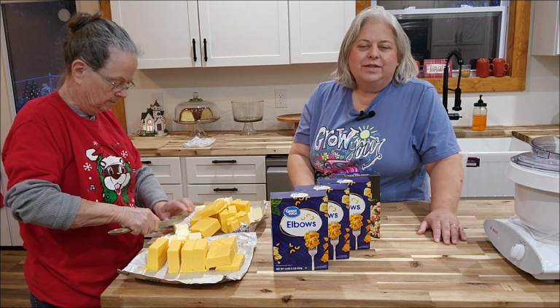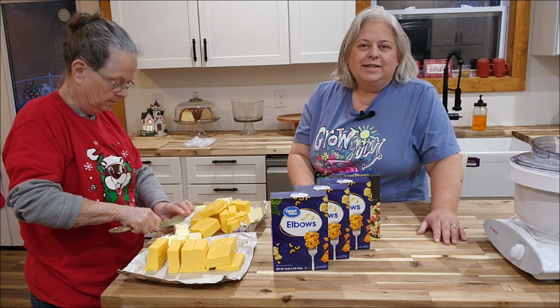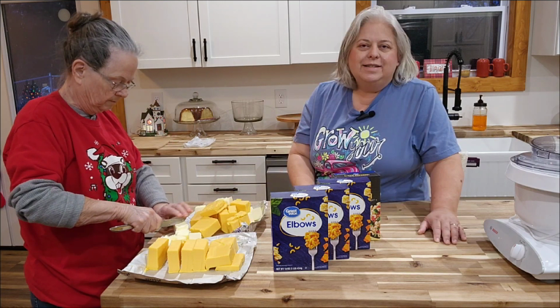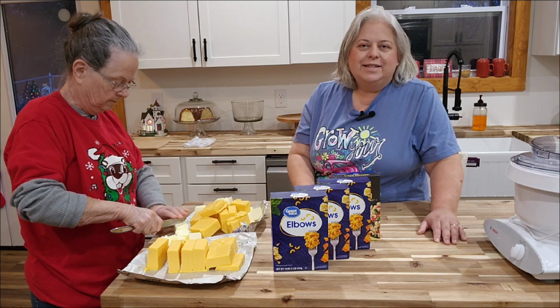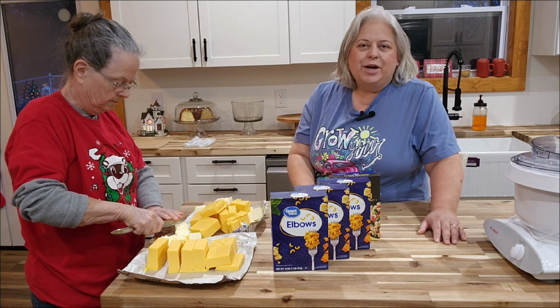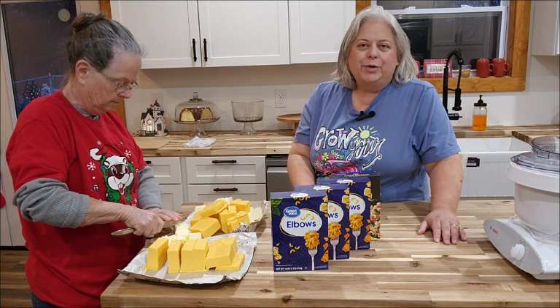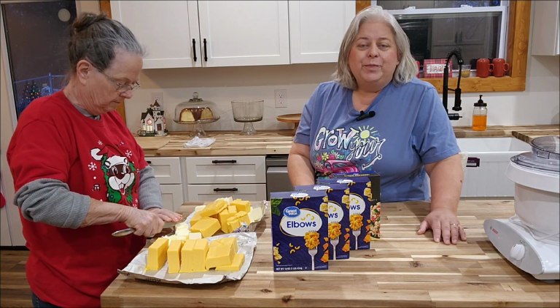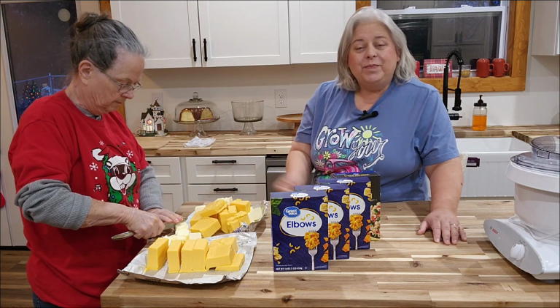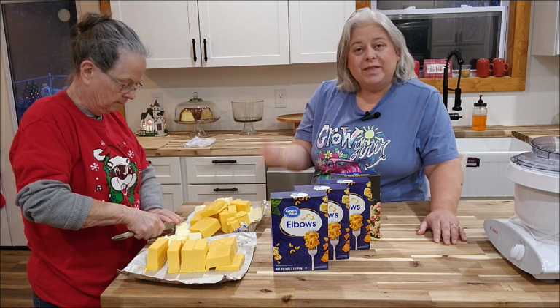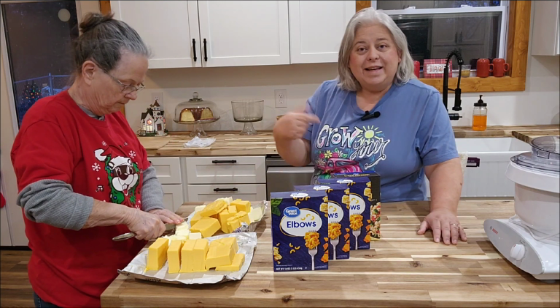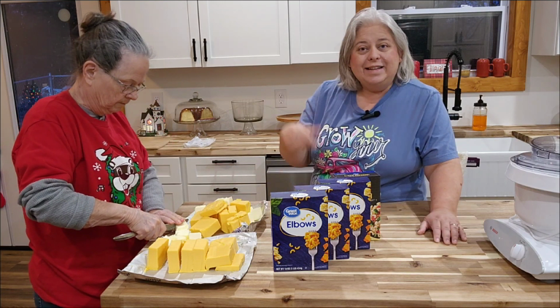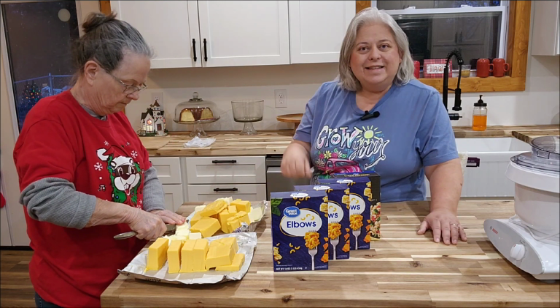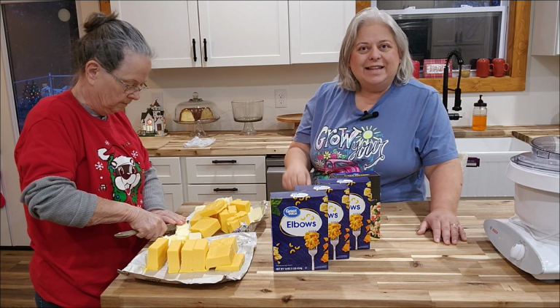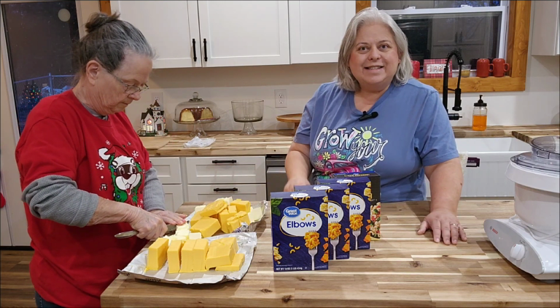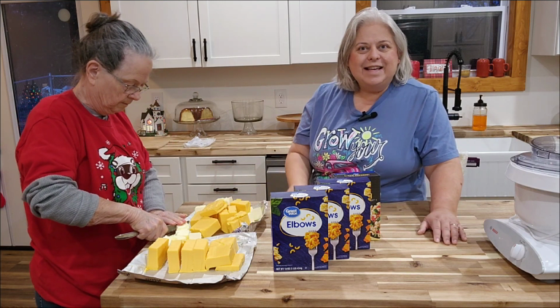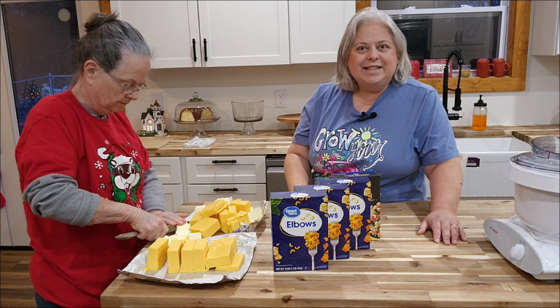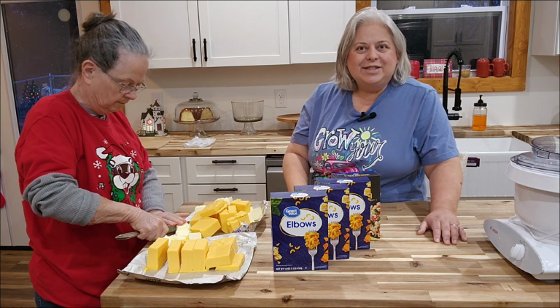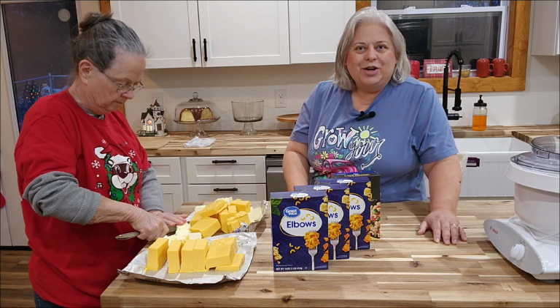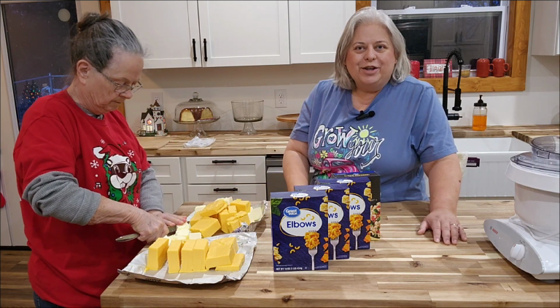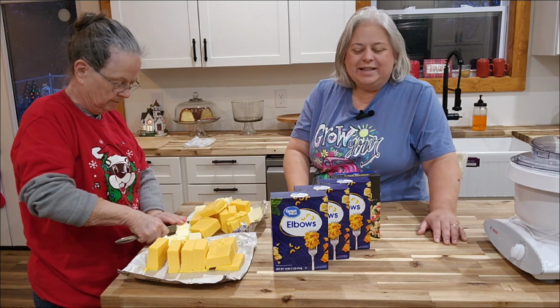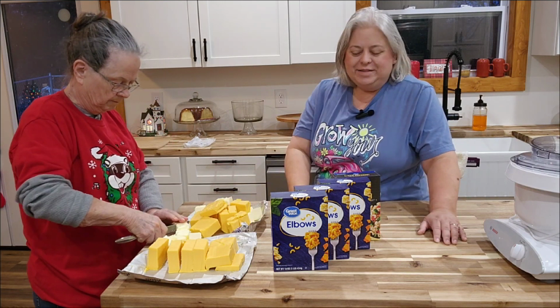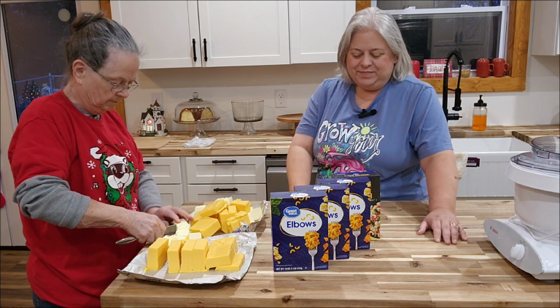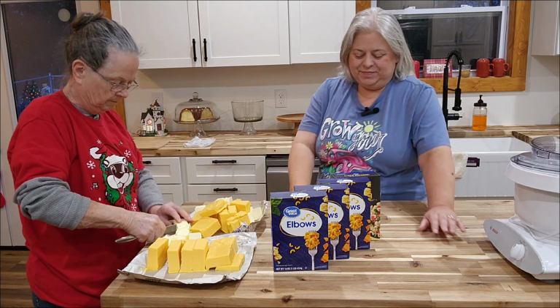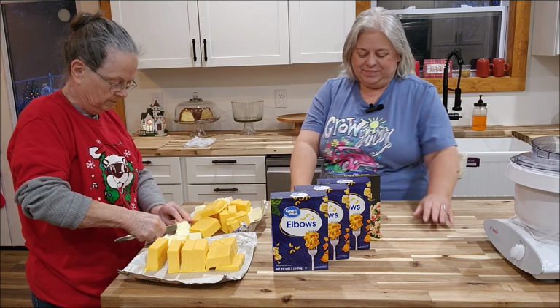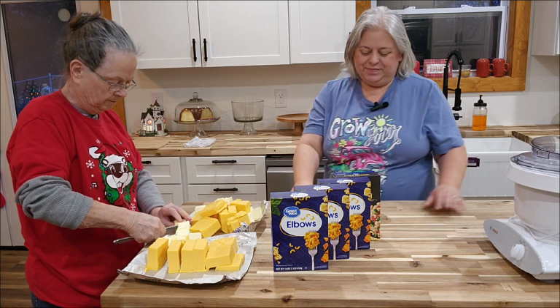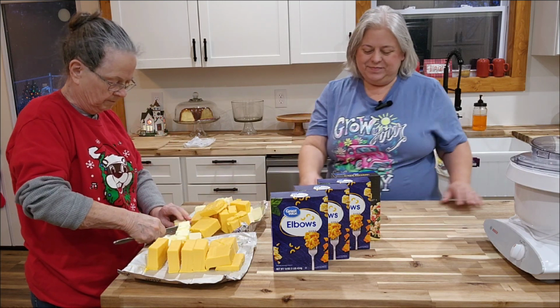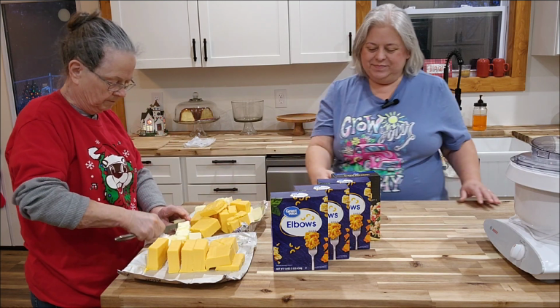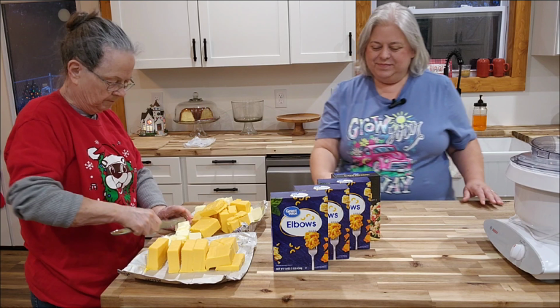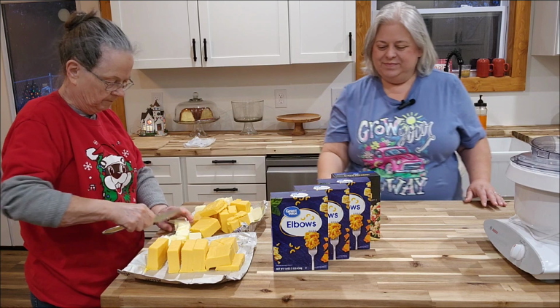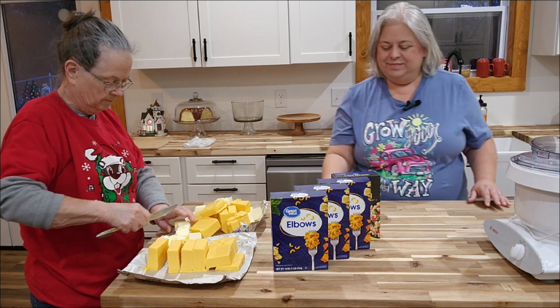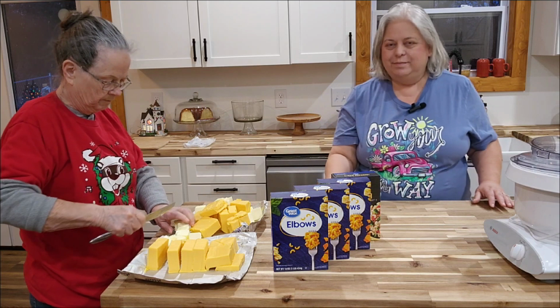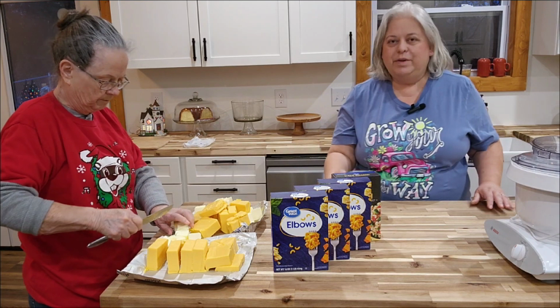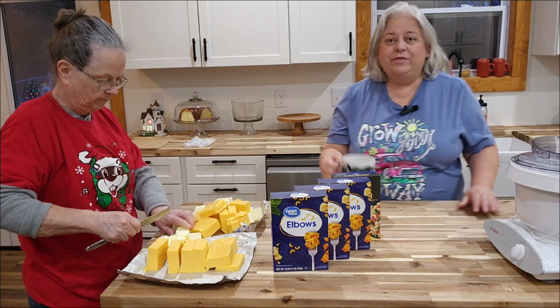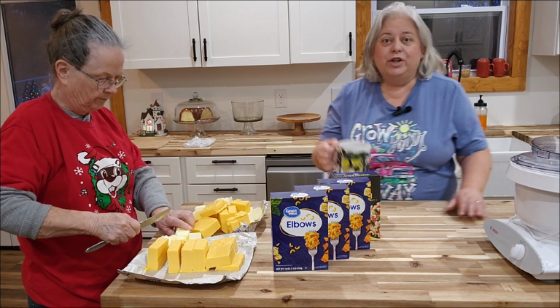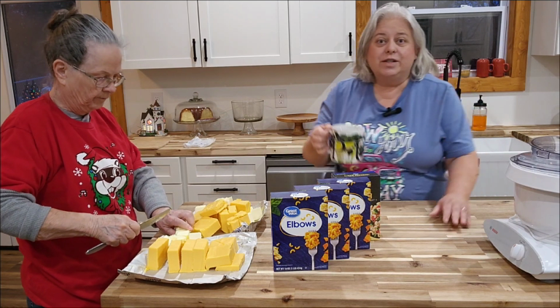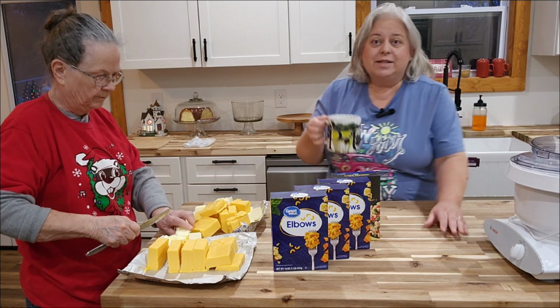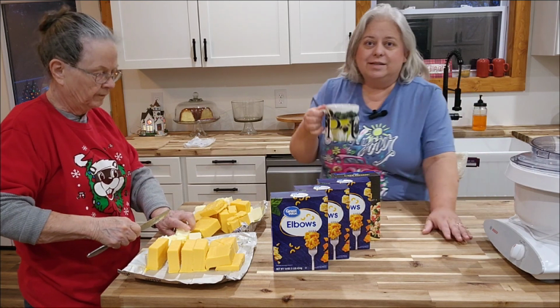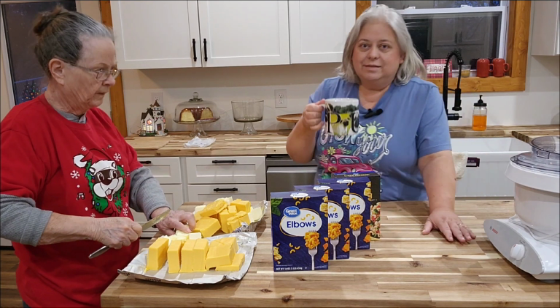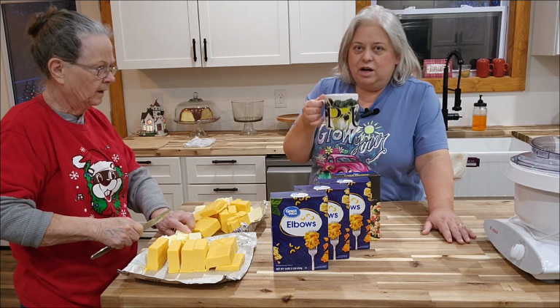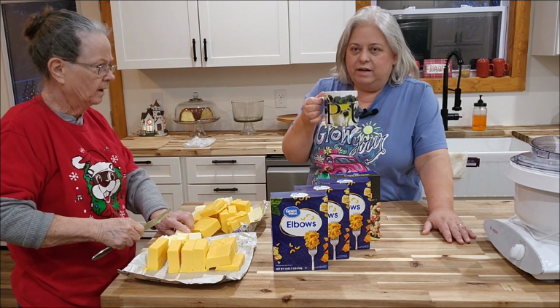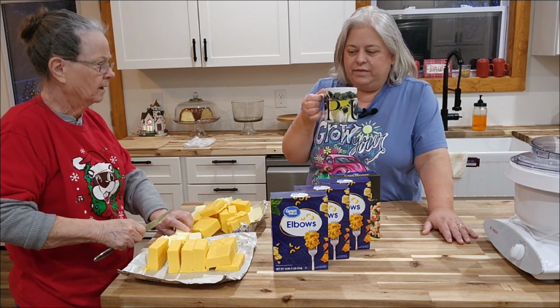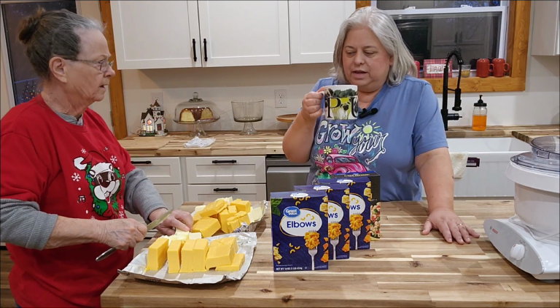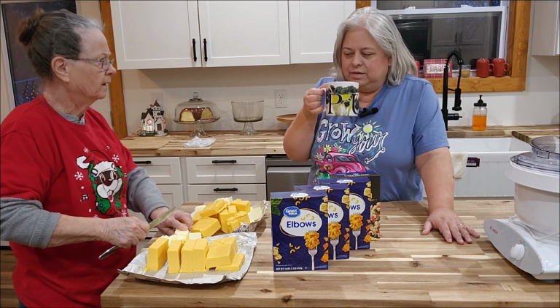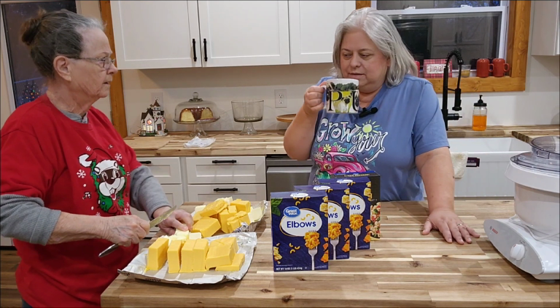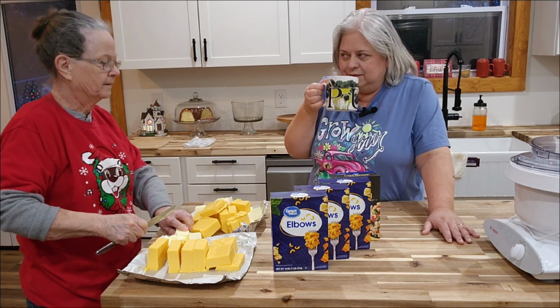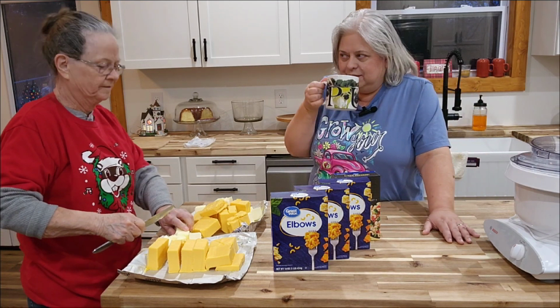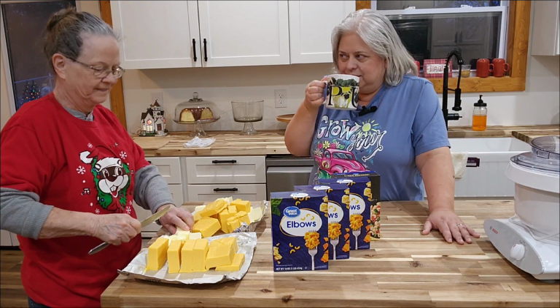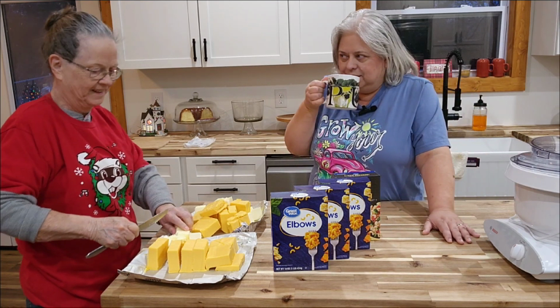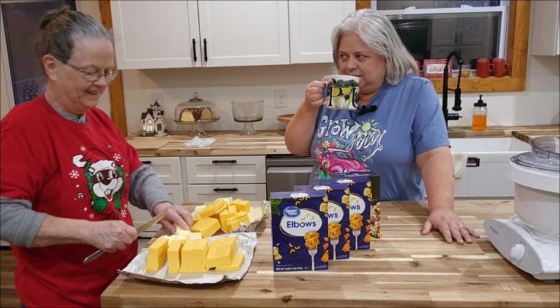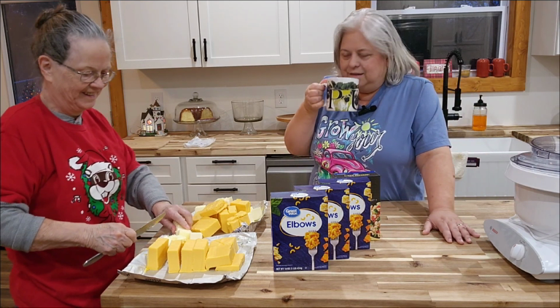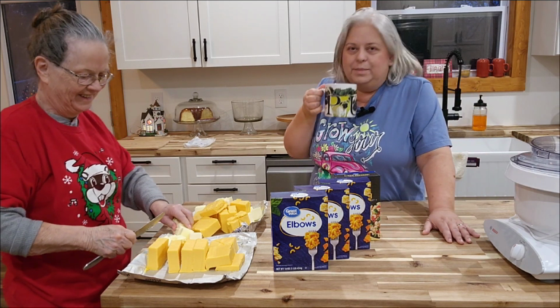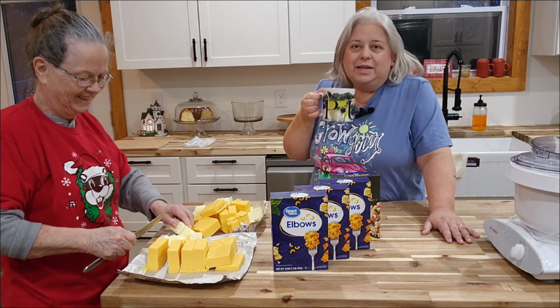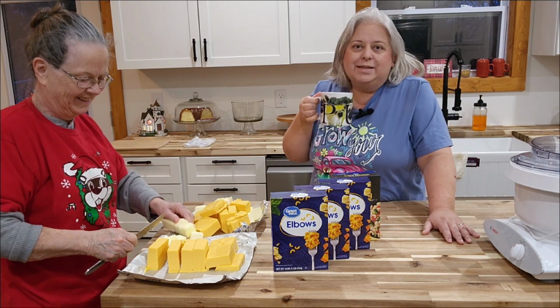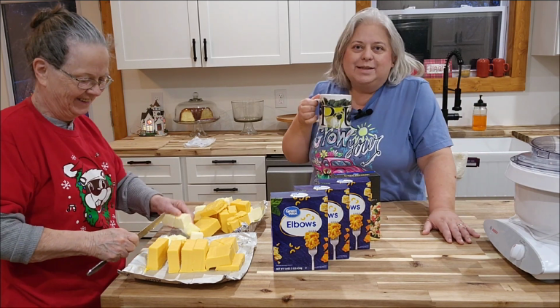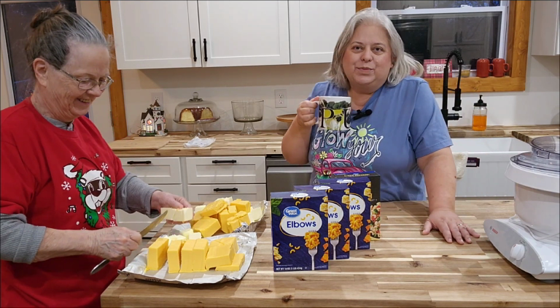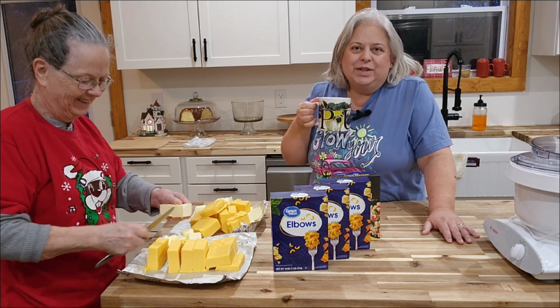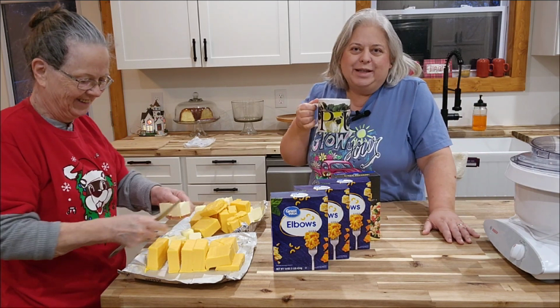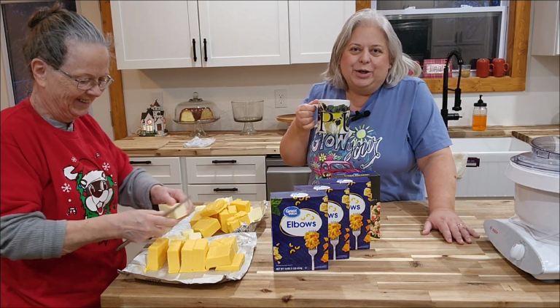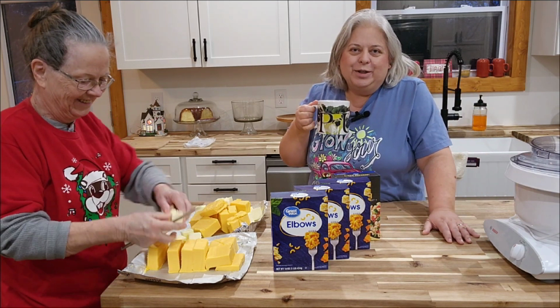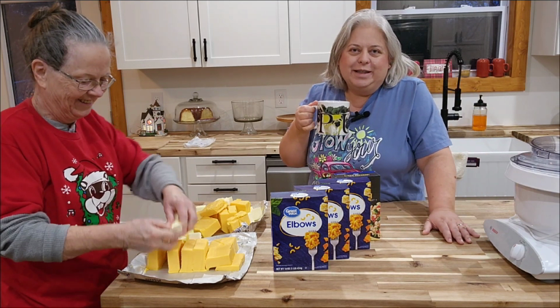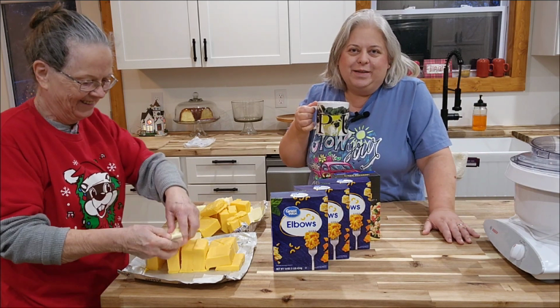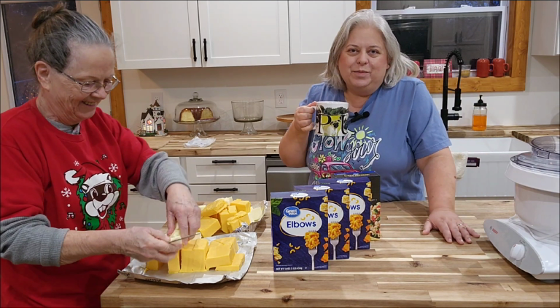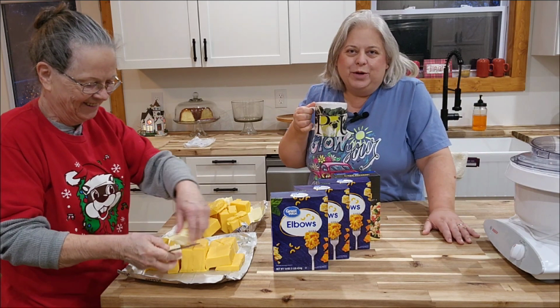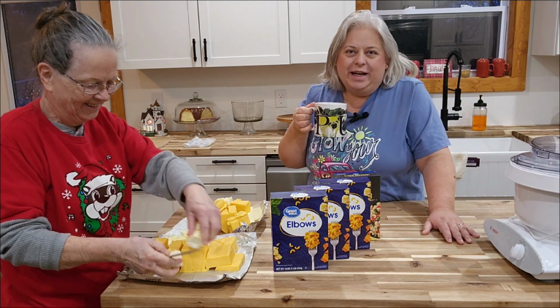So let's get started. But first, coffee — because it's really early in the morning.